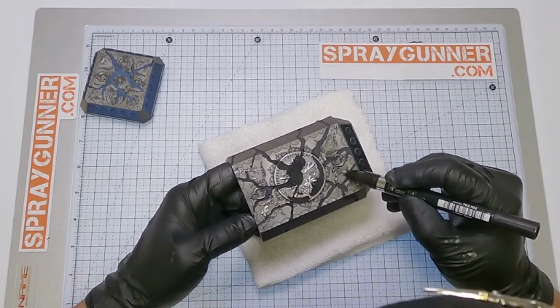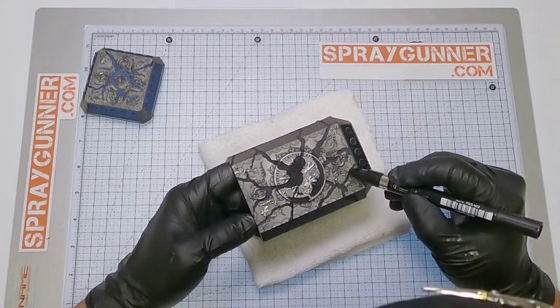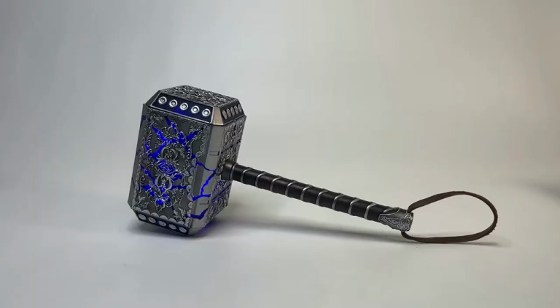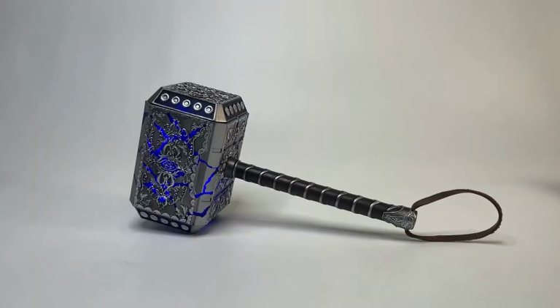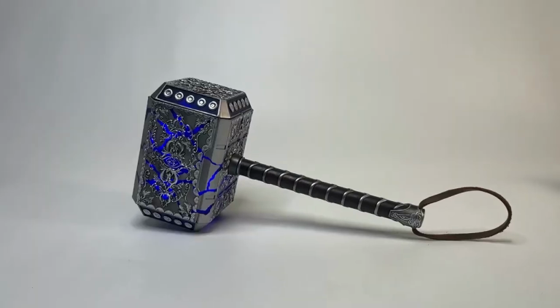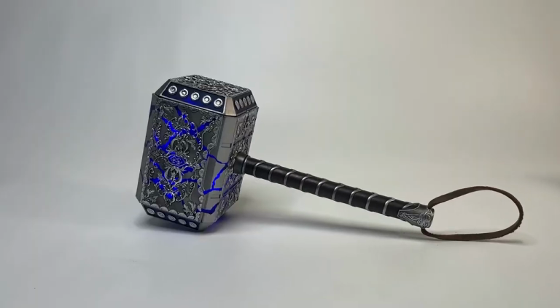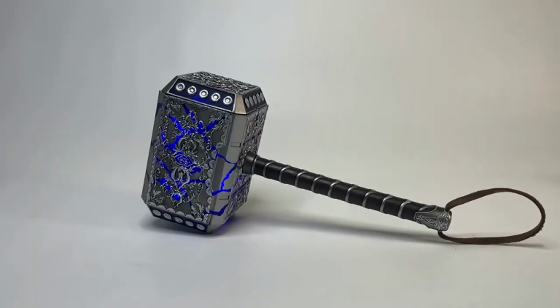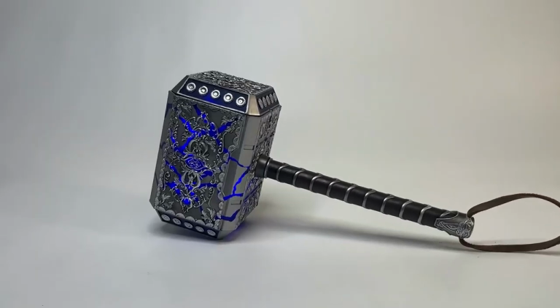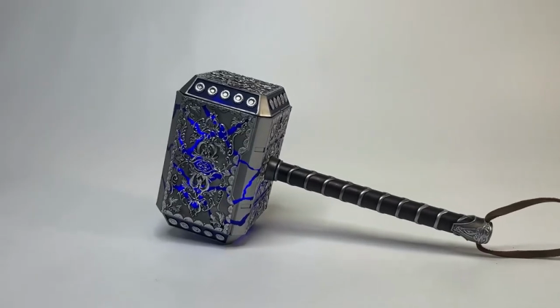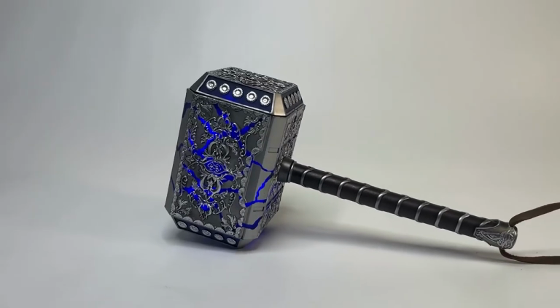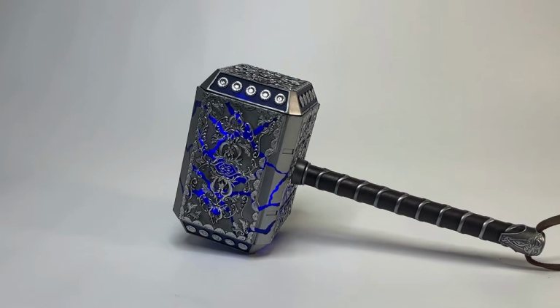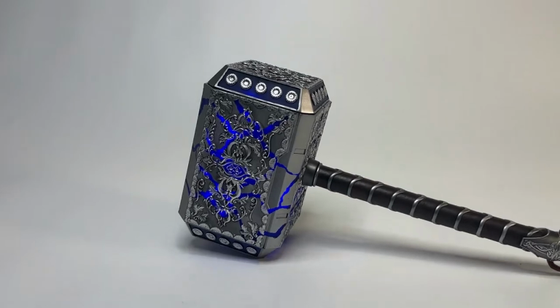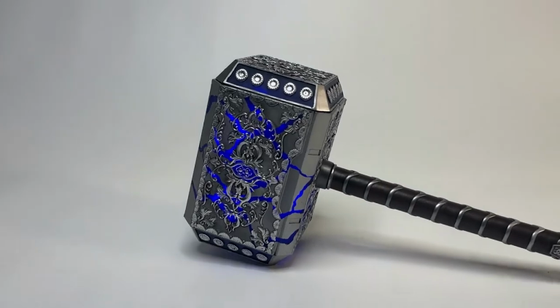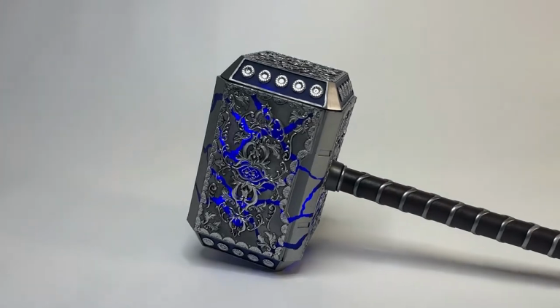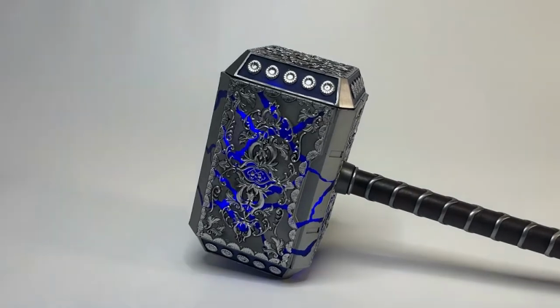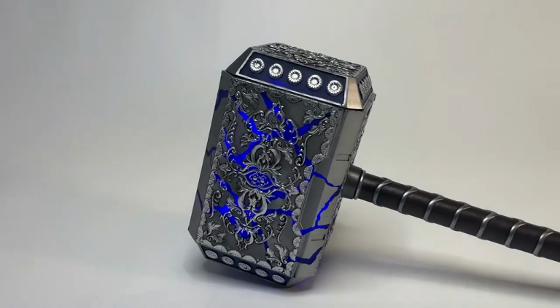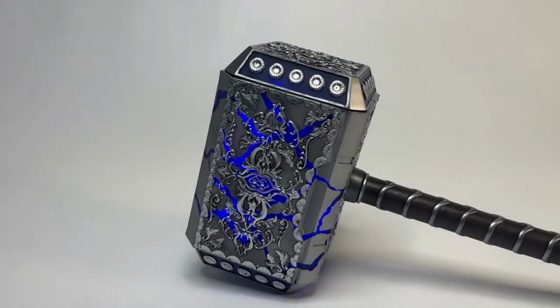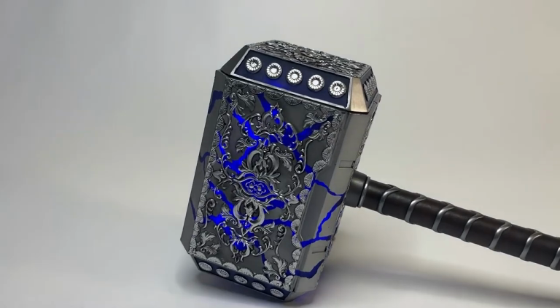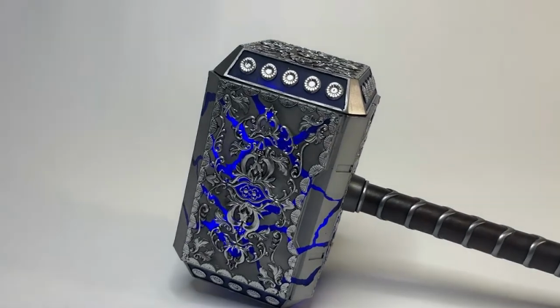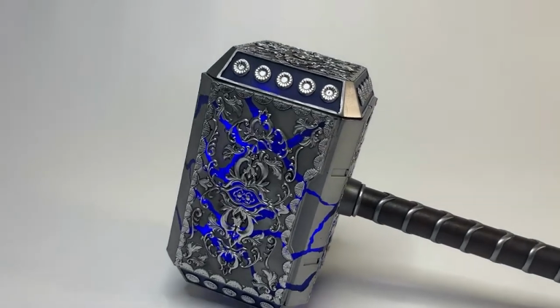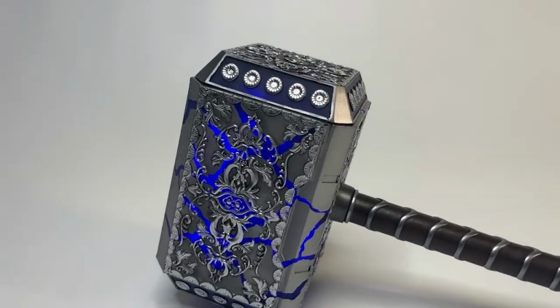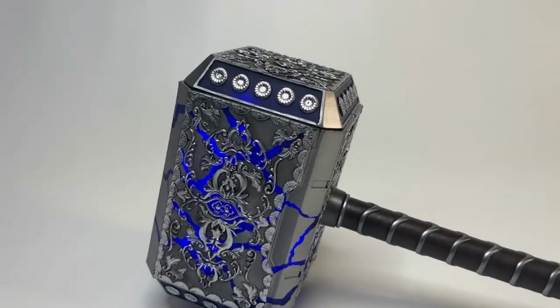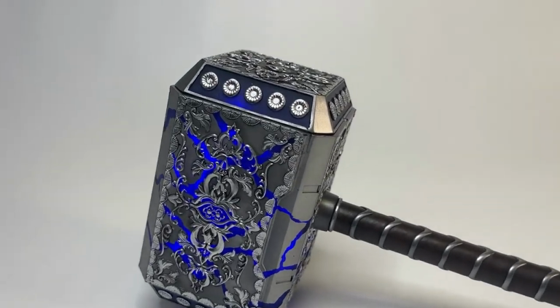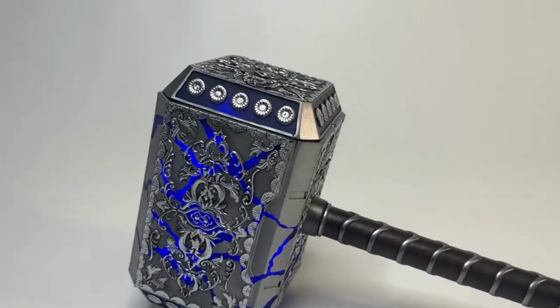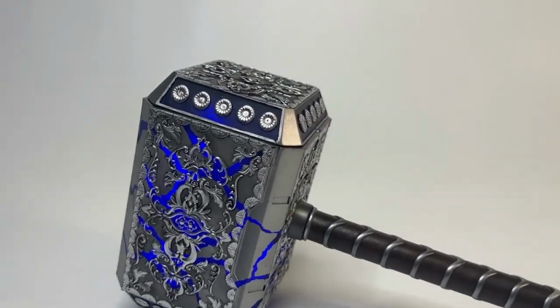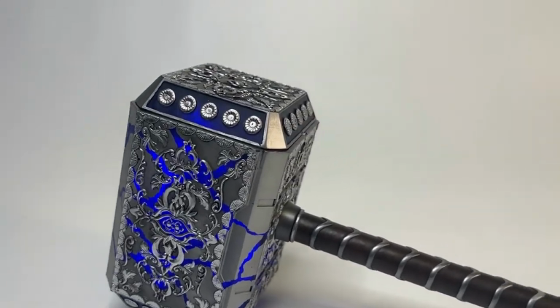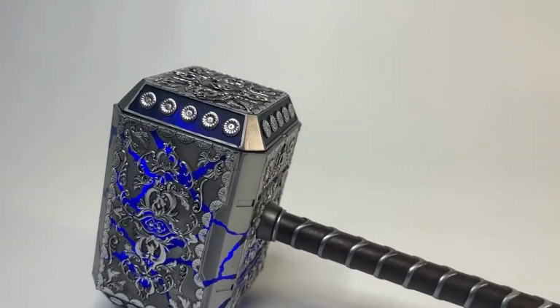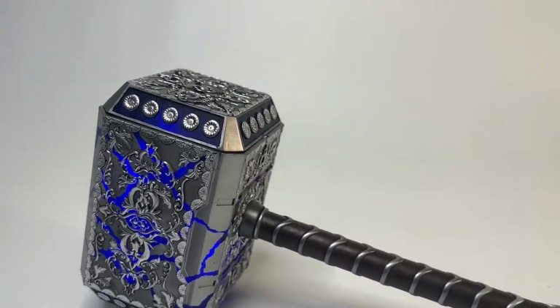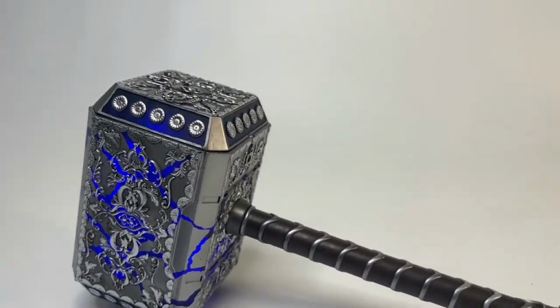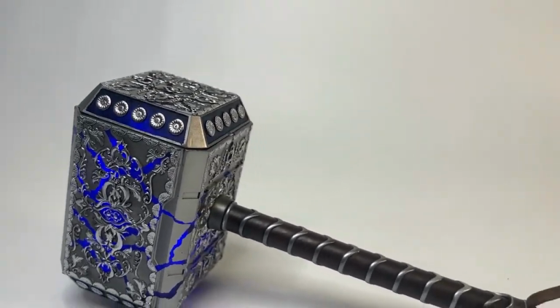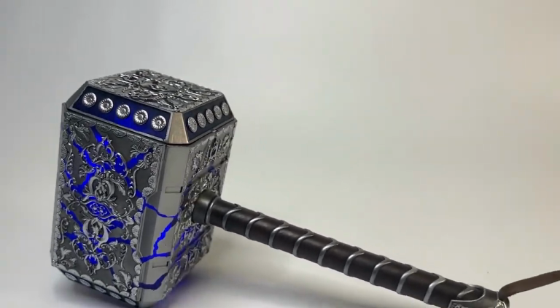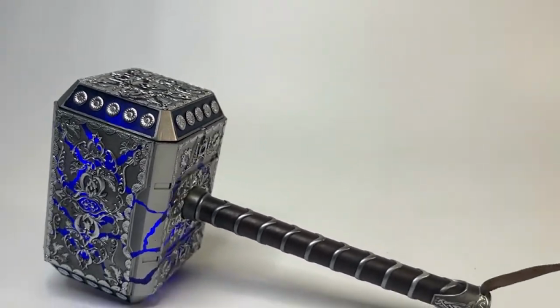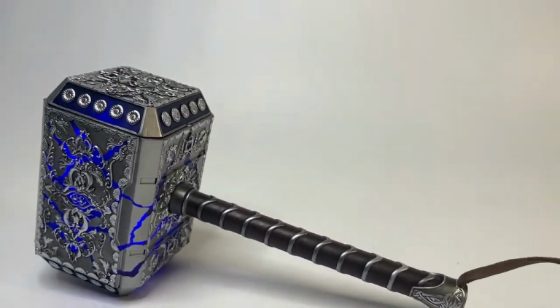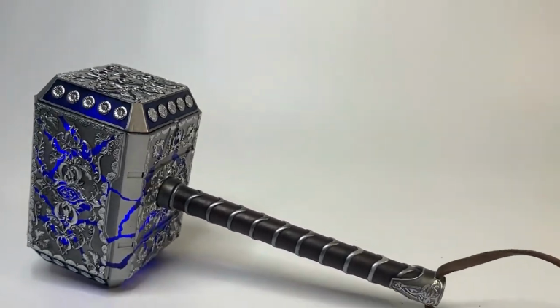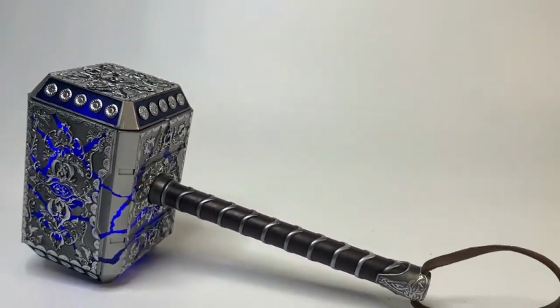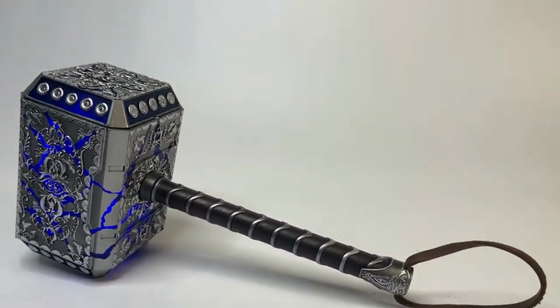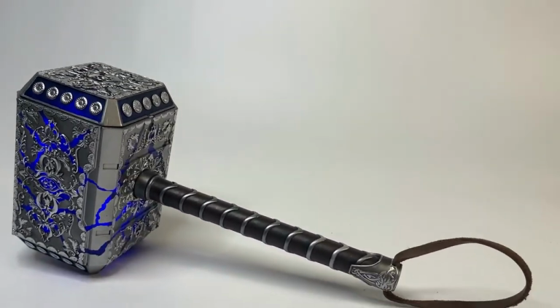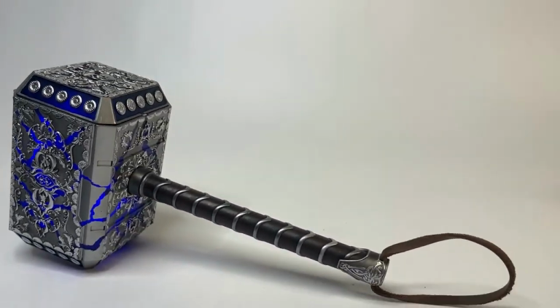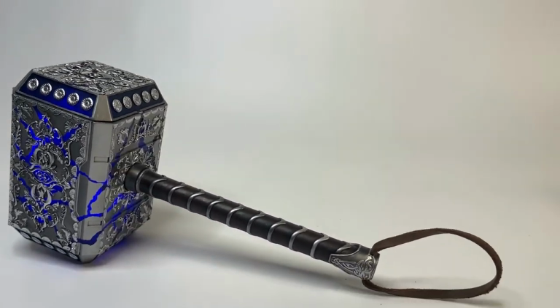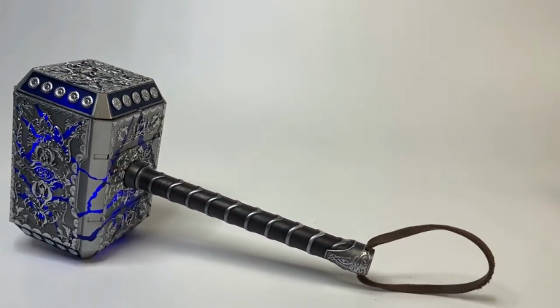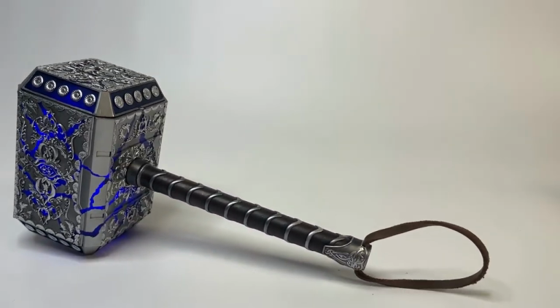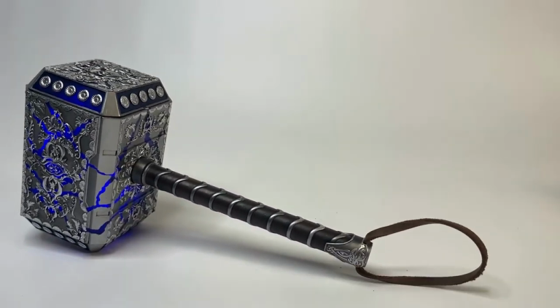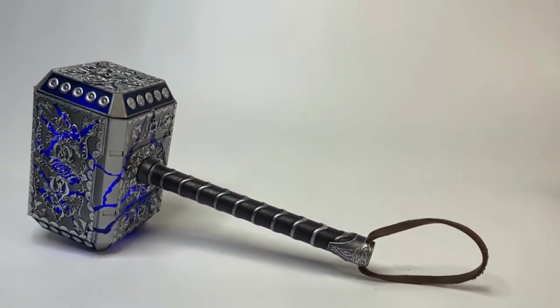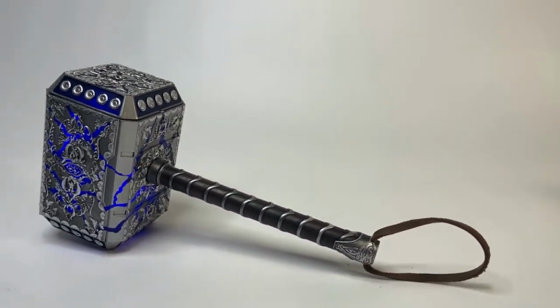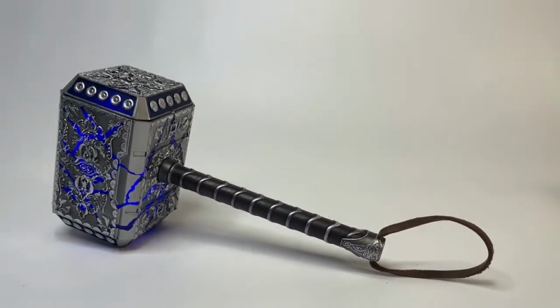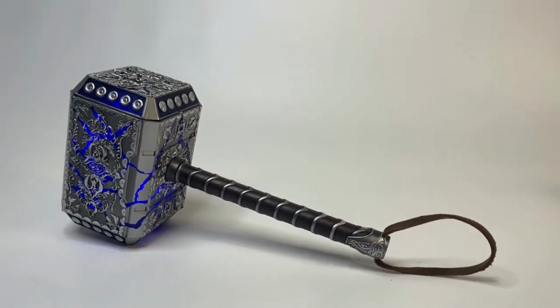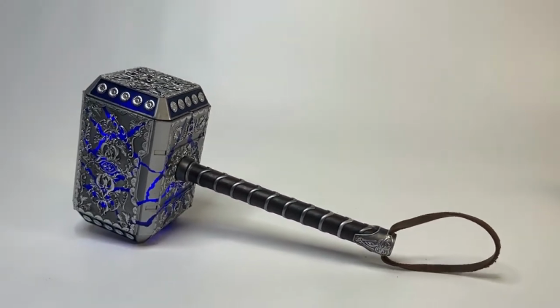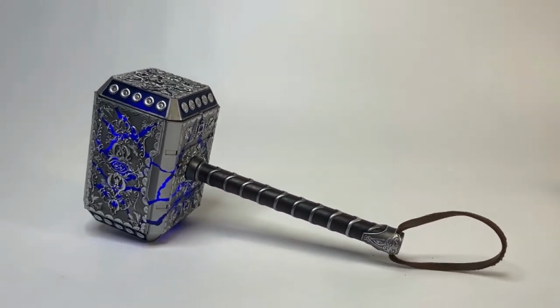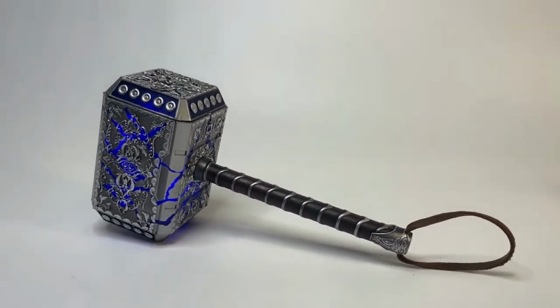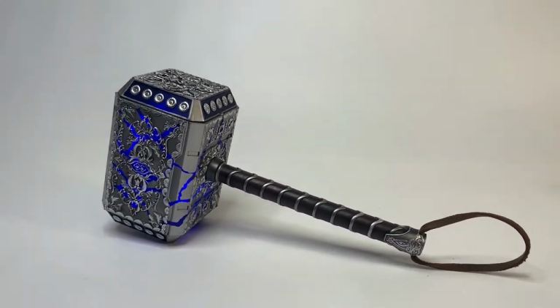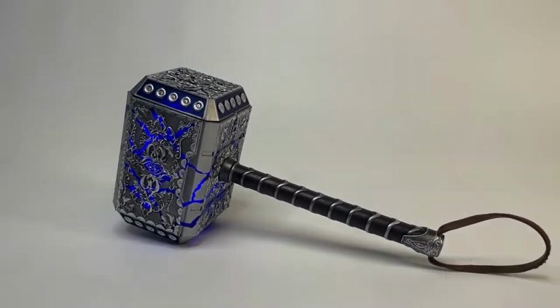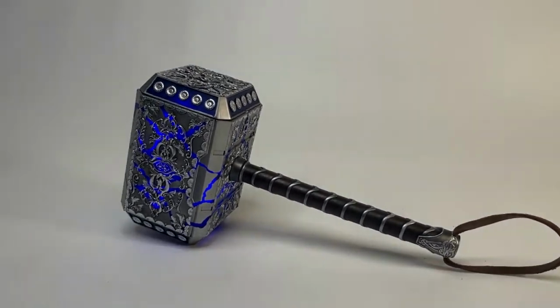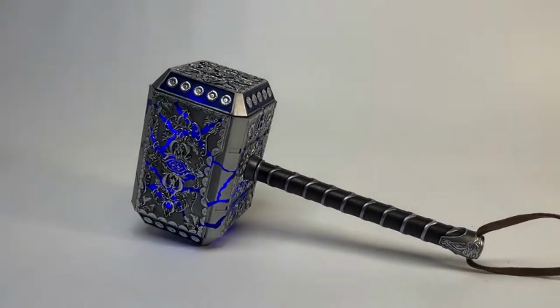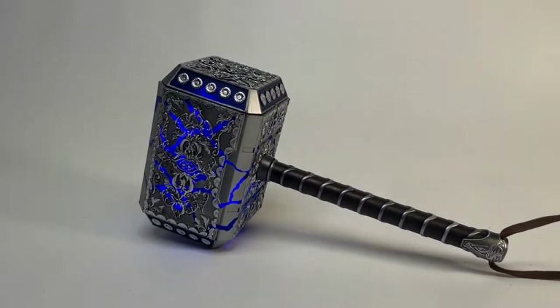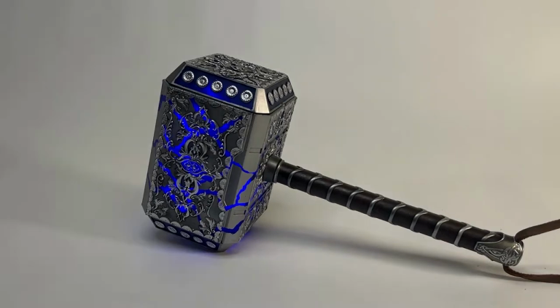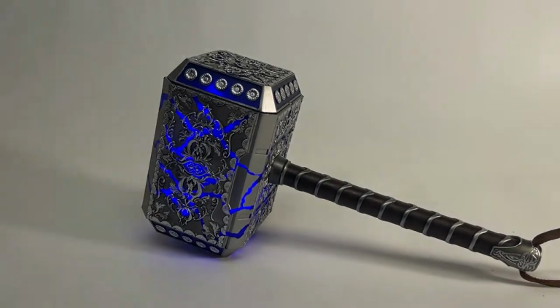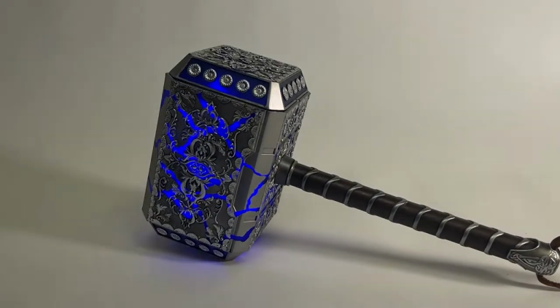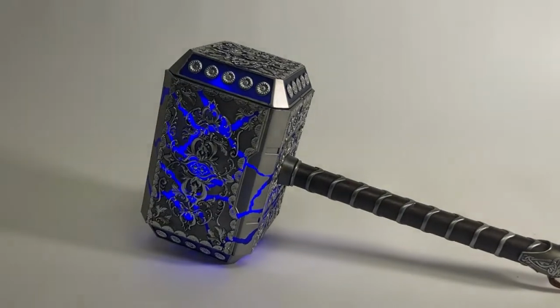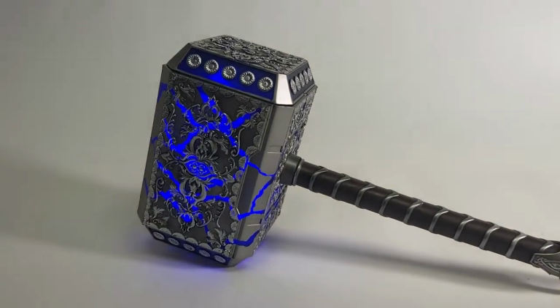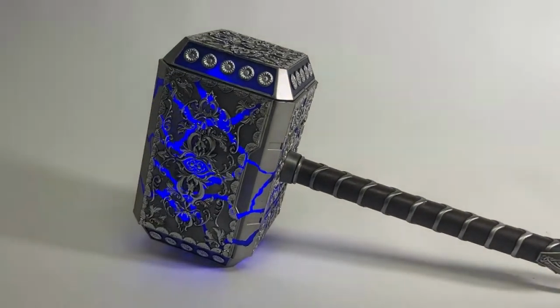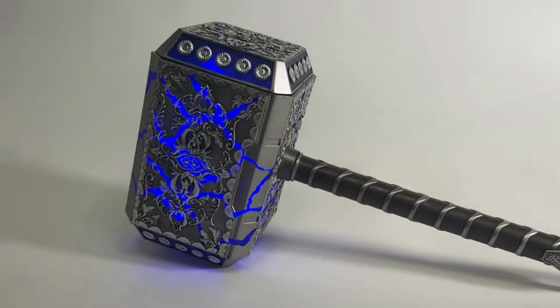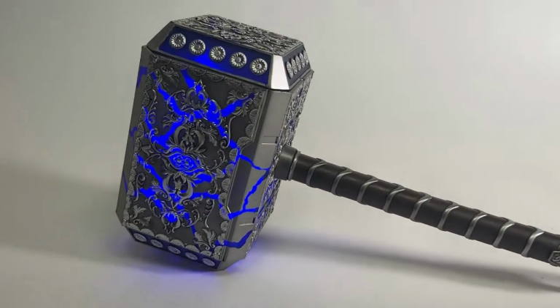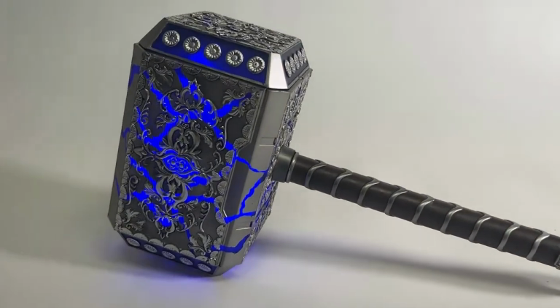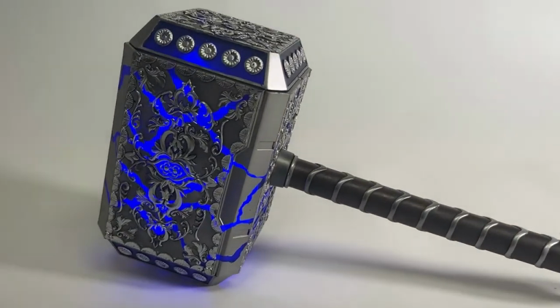Now just assemble the hammer and handle back together with more AMMO CA glue, turn on the internal LEDs and enjoy.